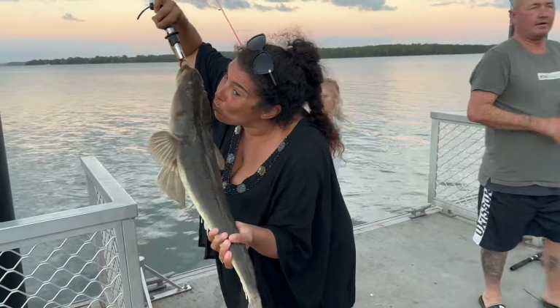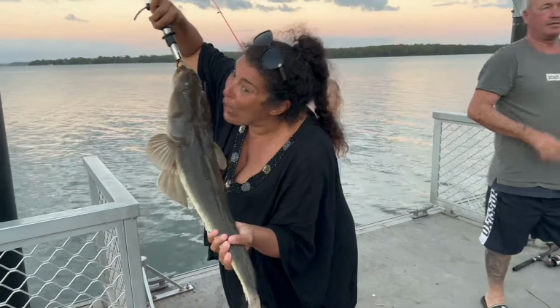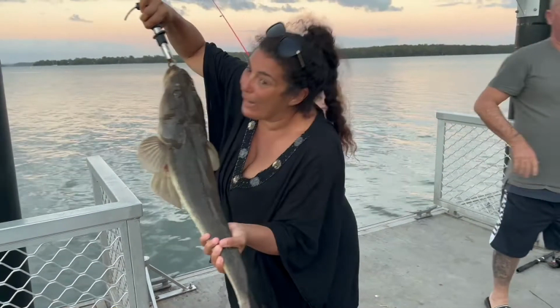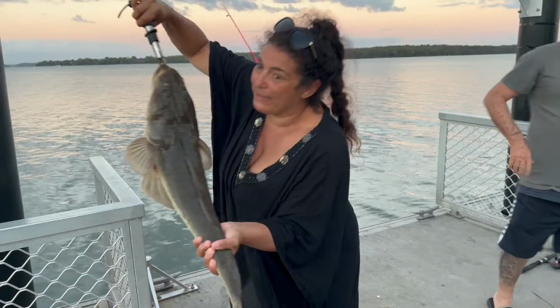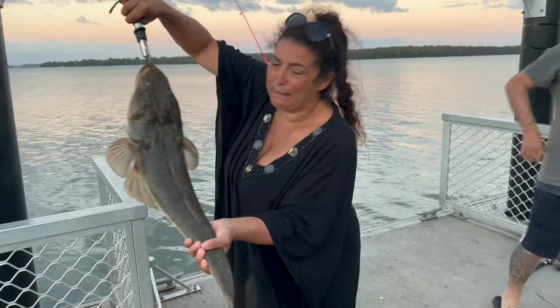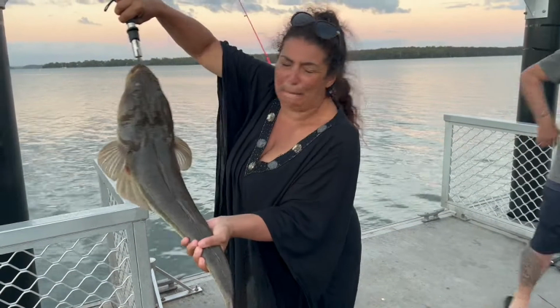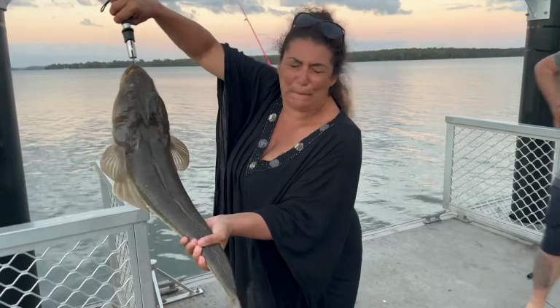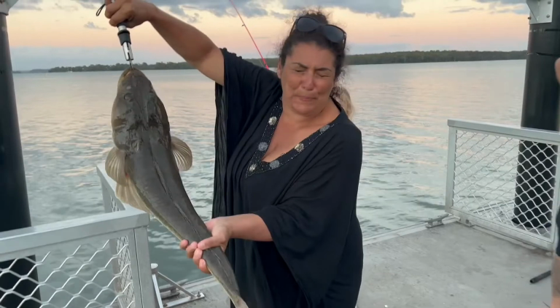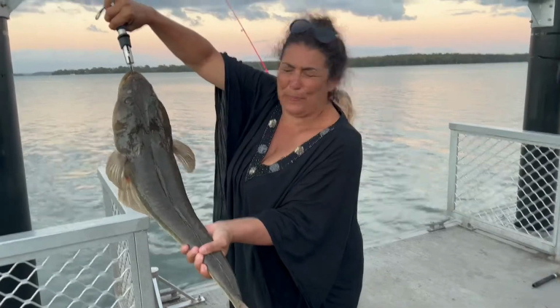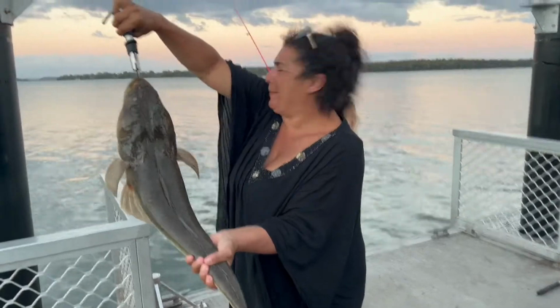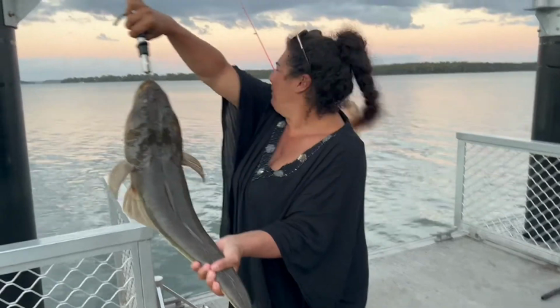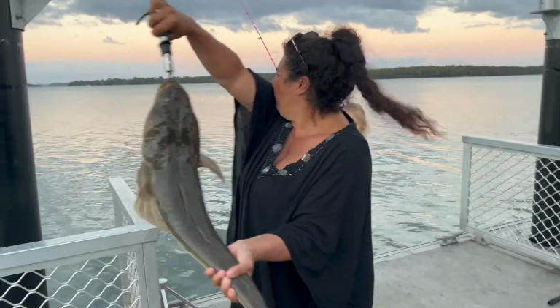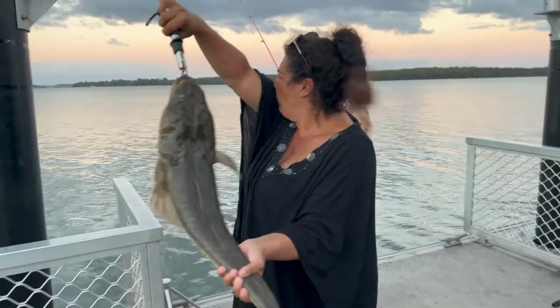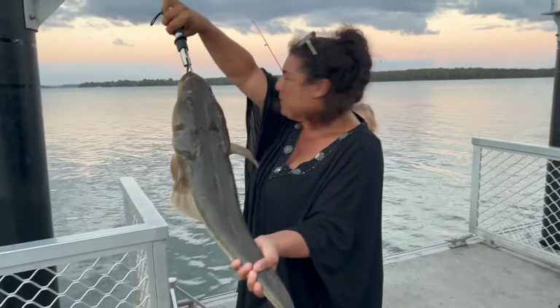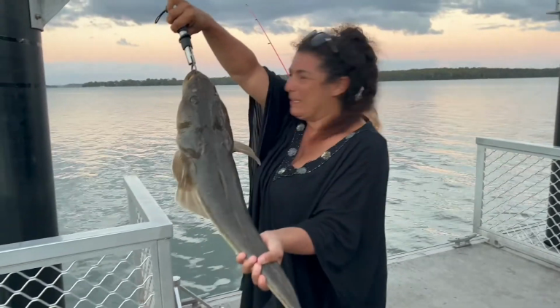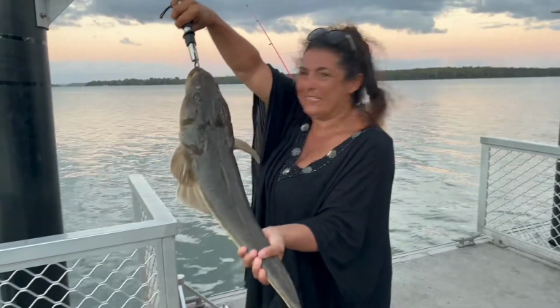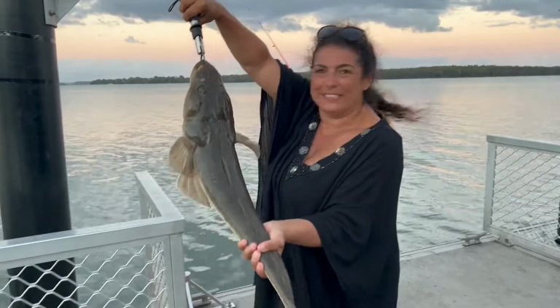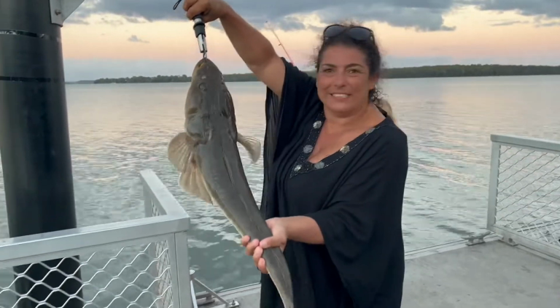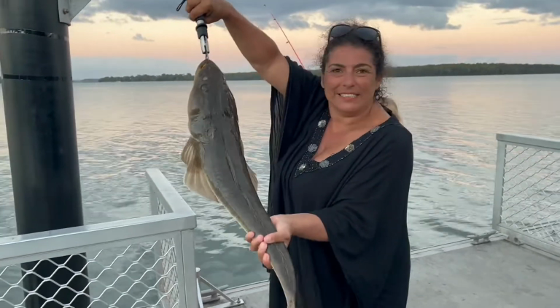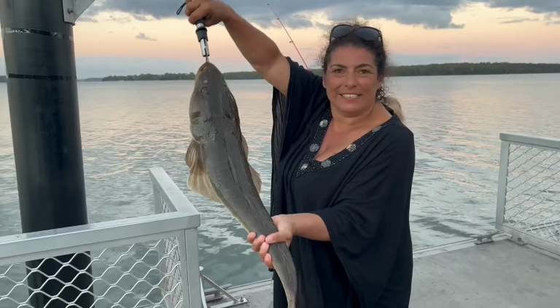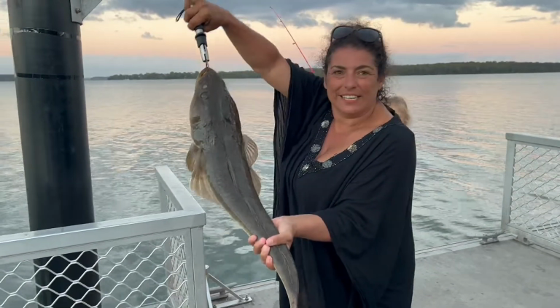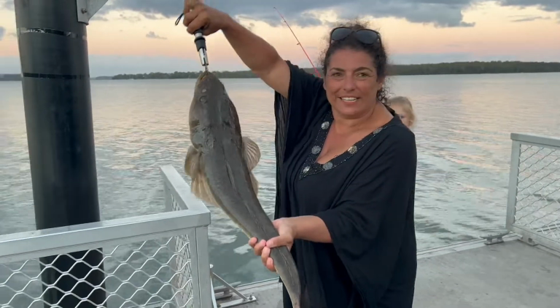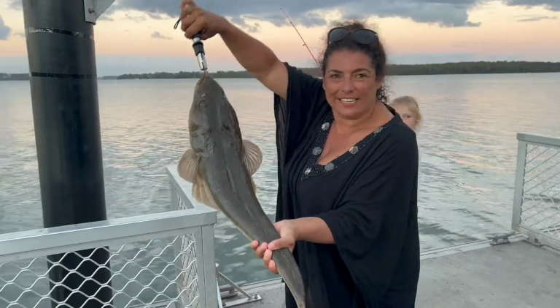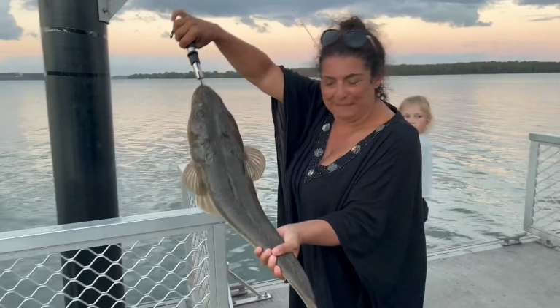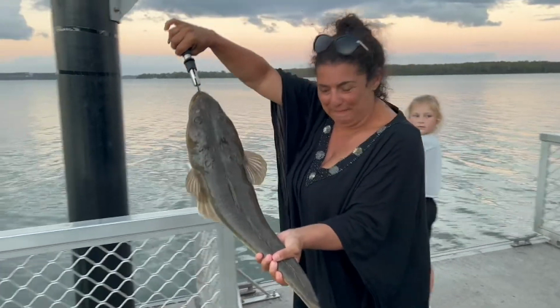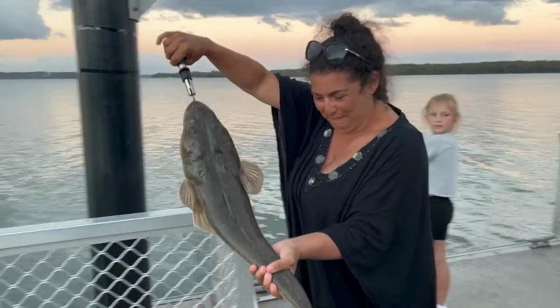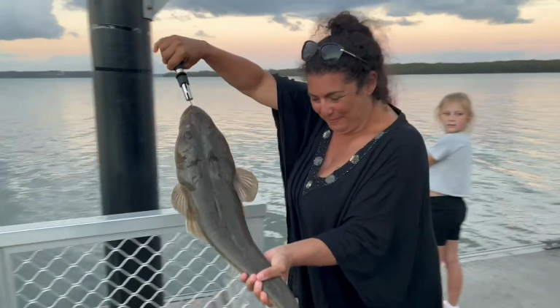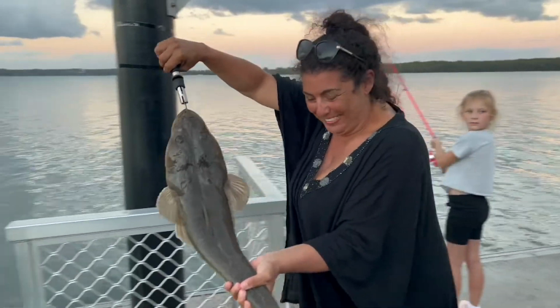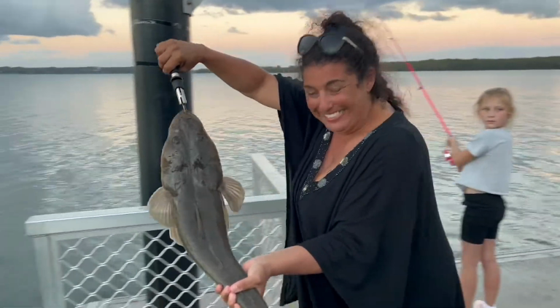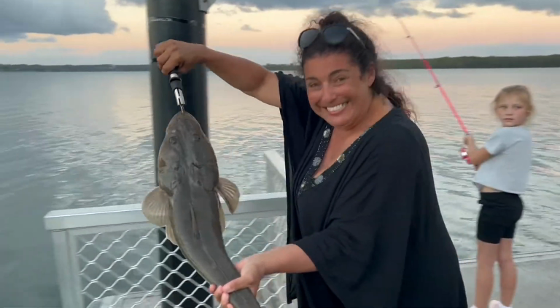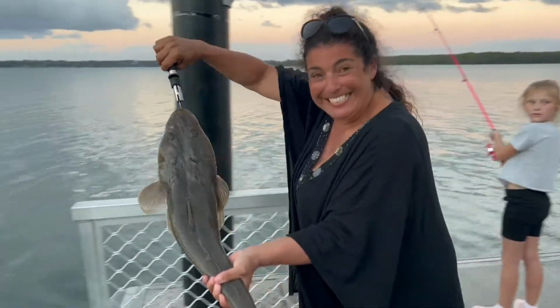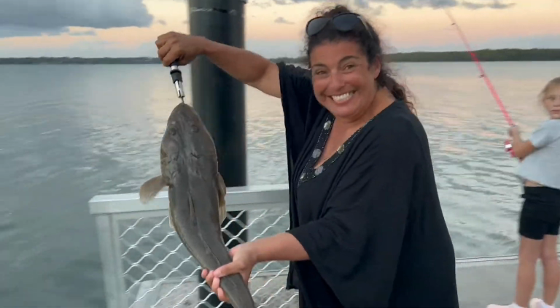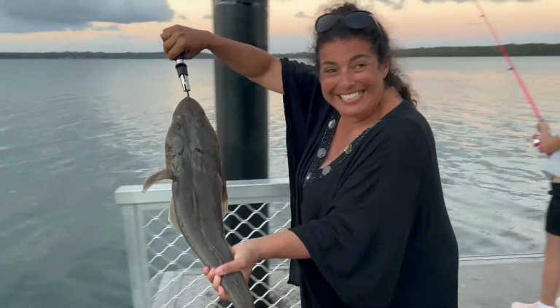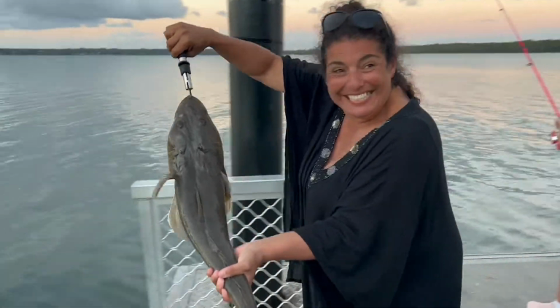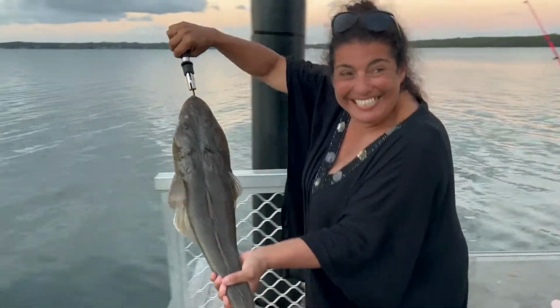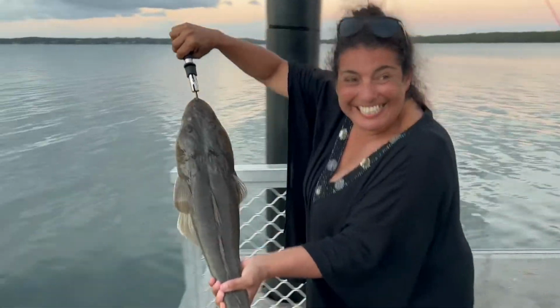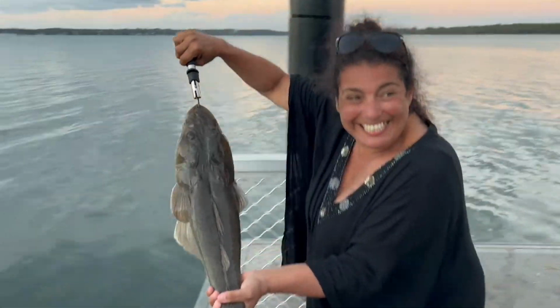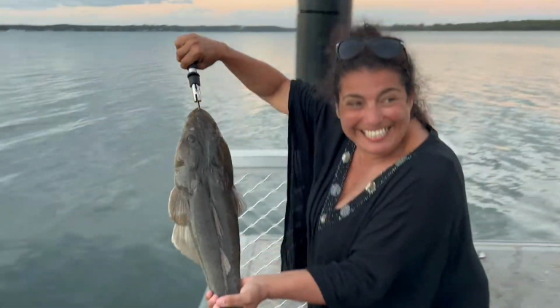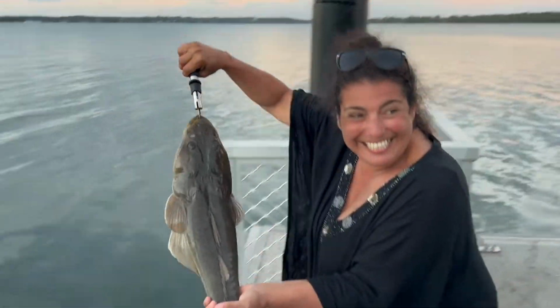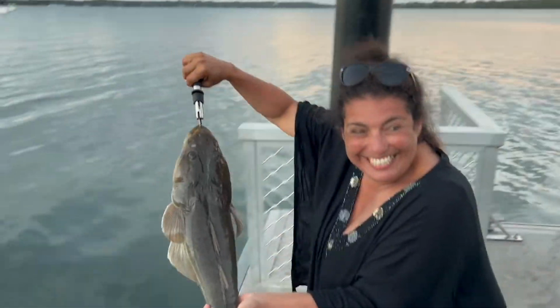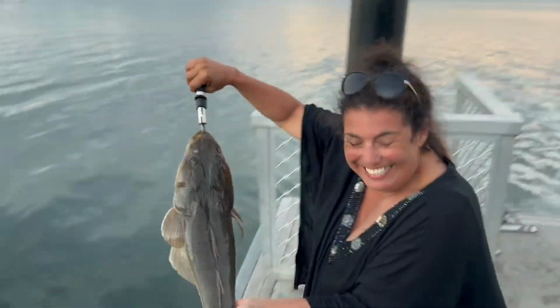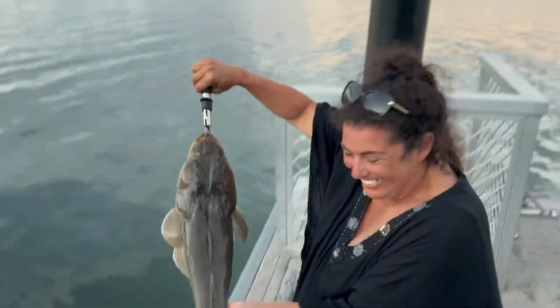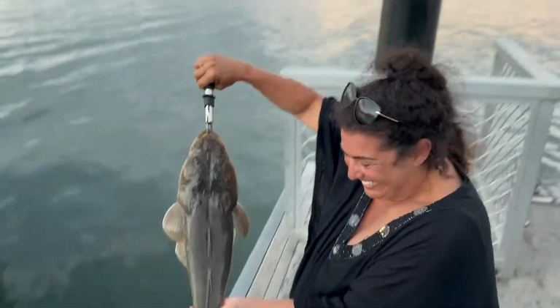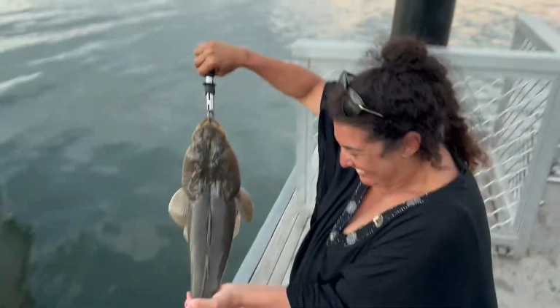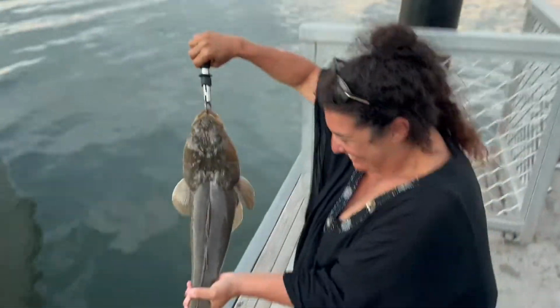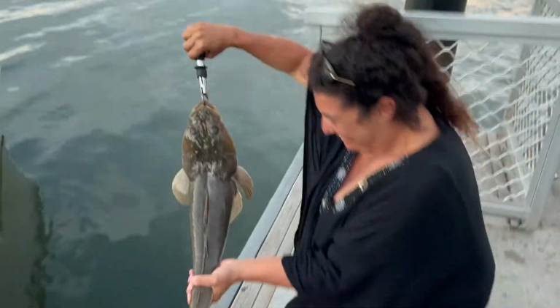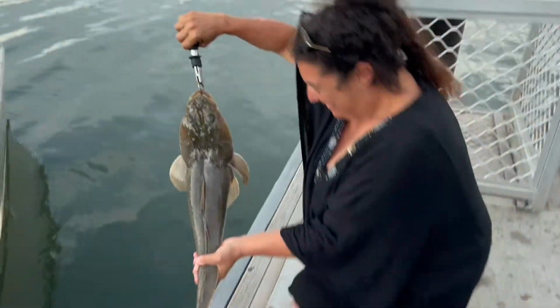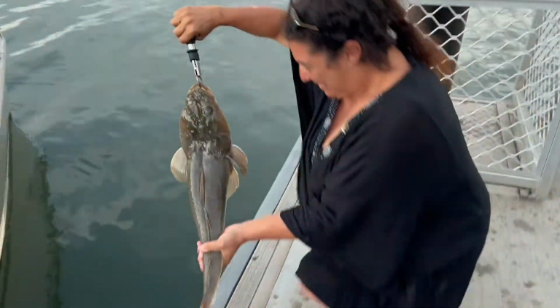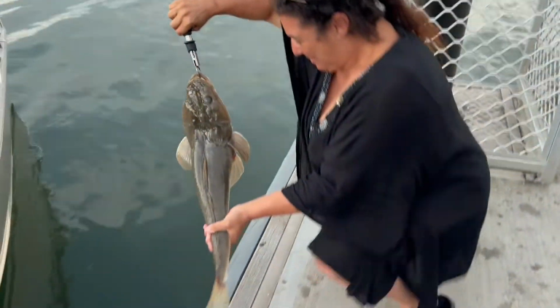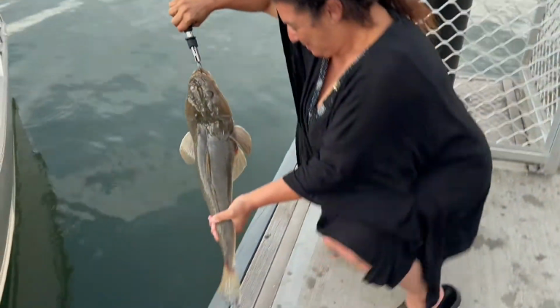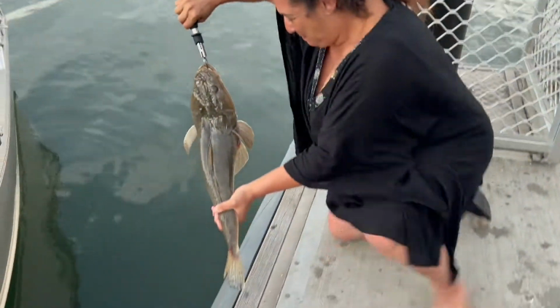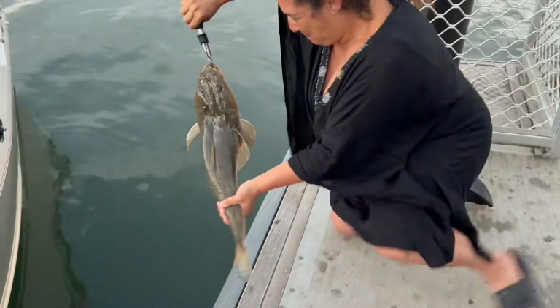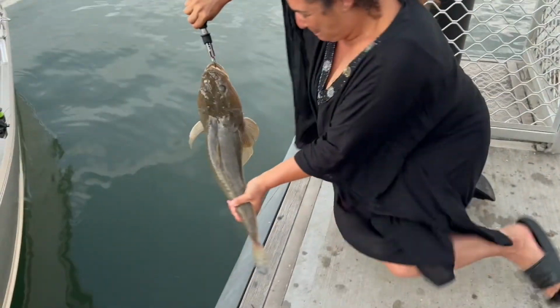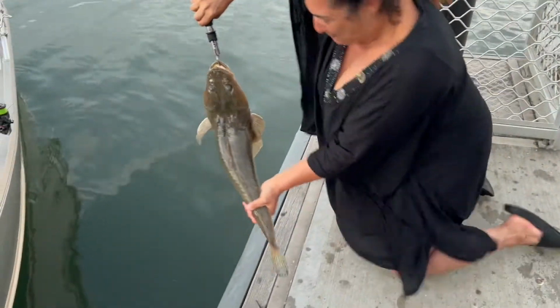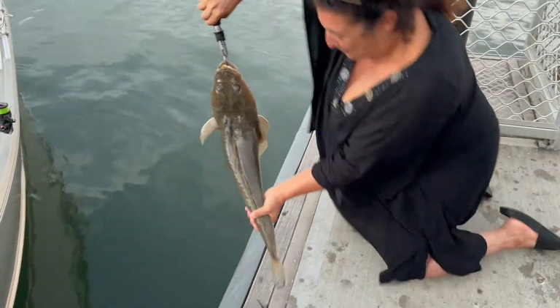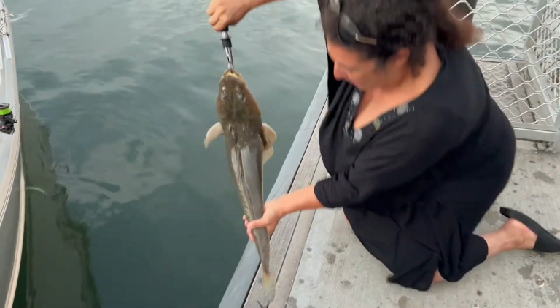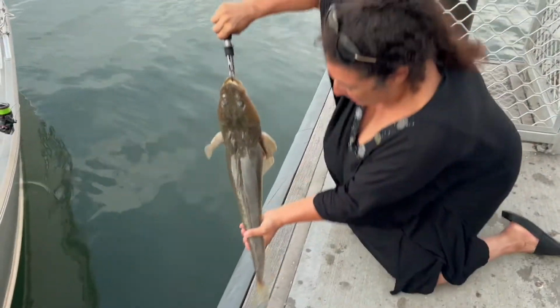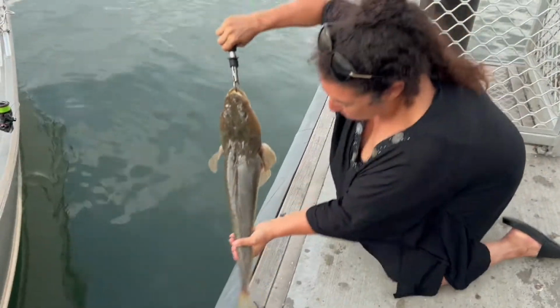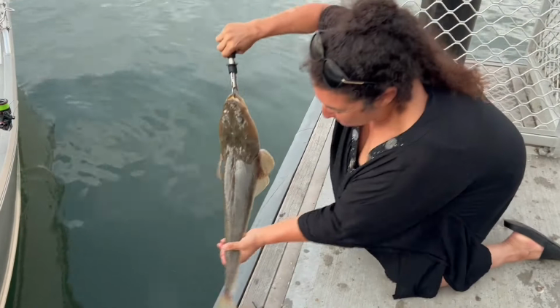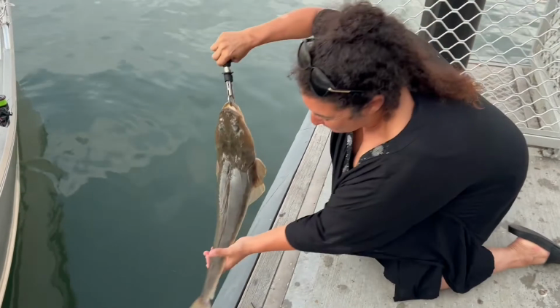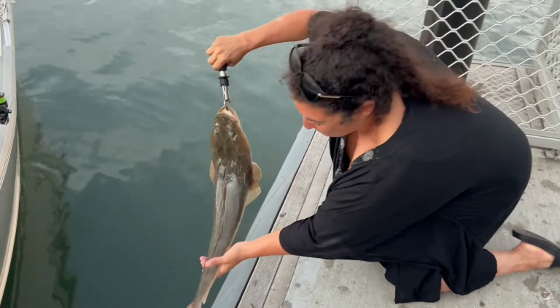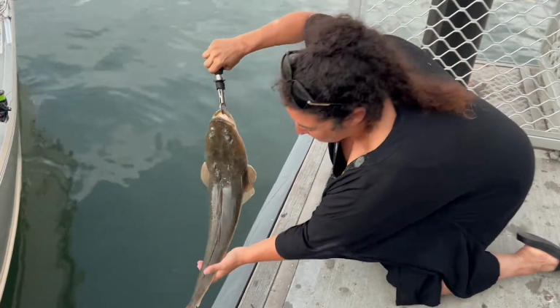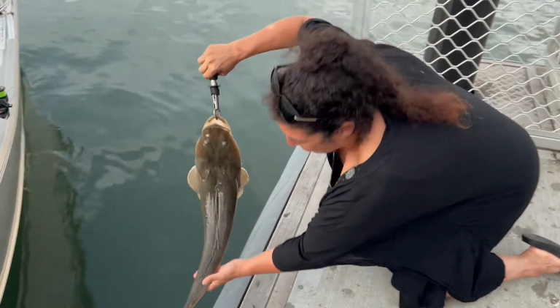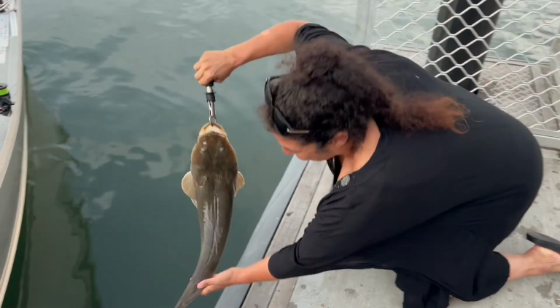You're going to put her in the water? Okay. Bye, my beautiful!